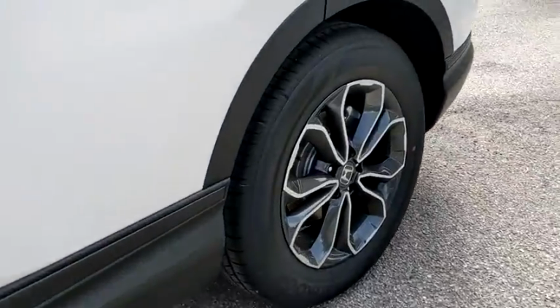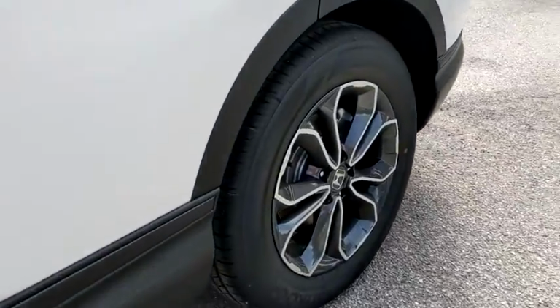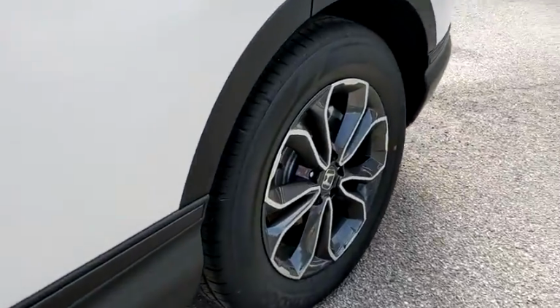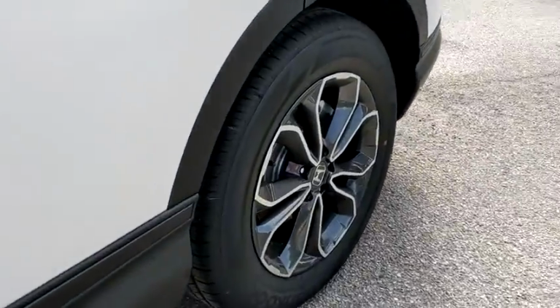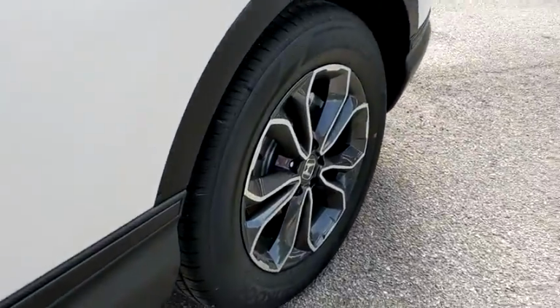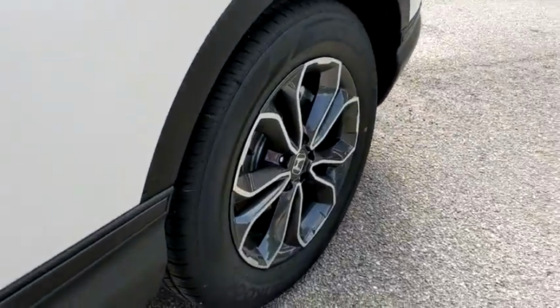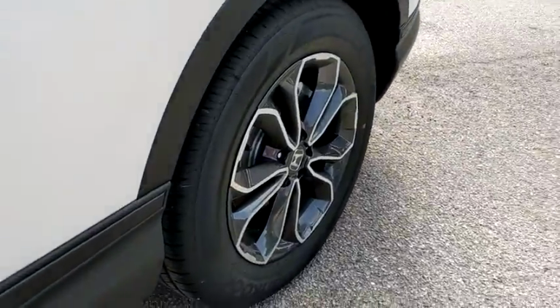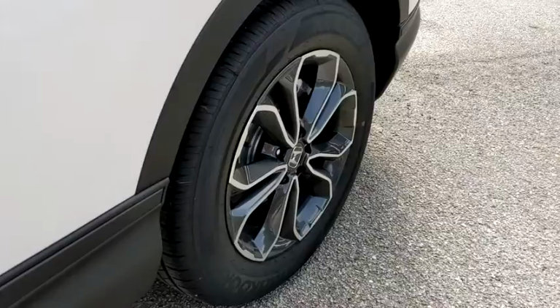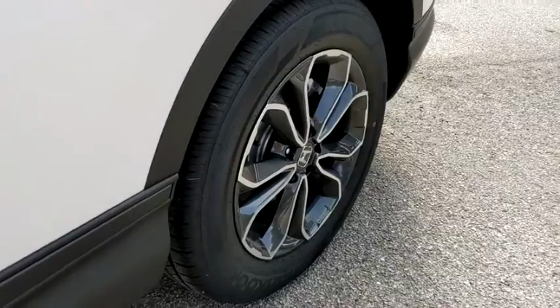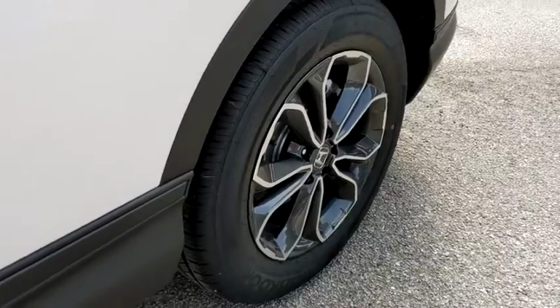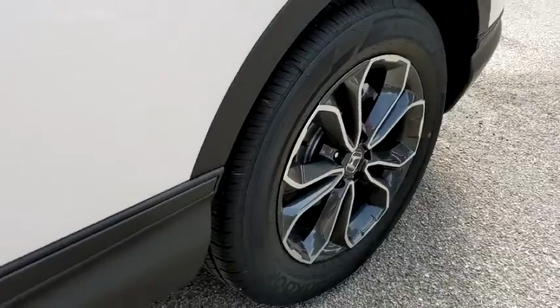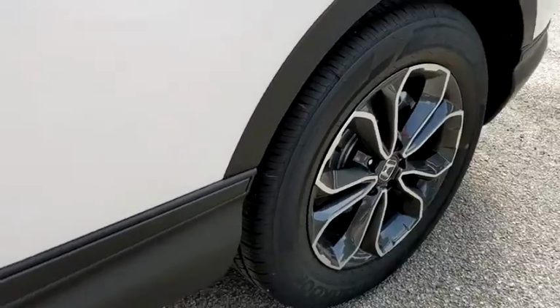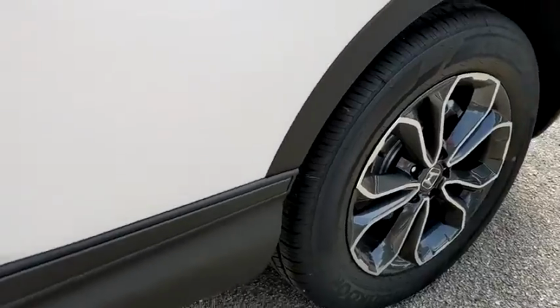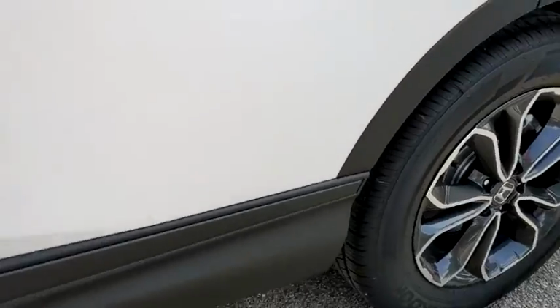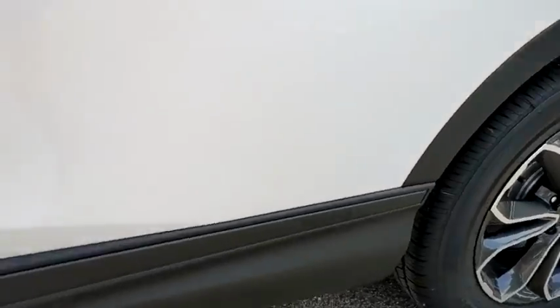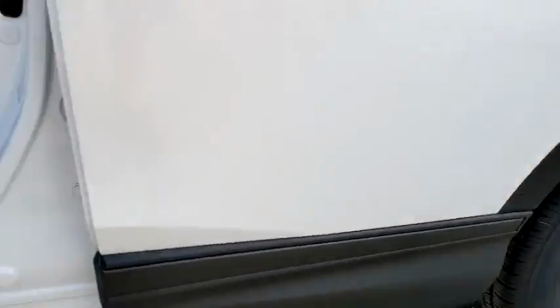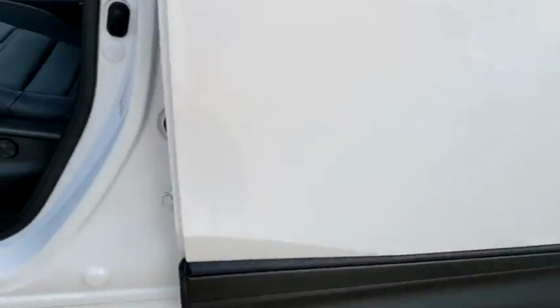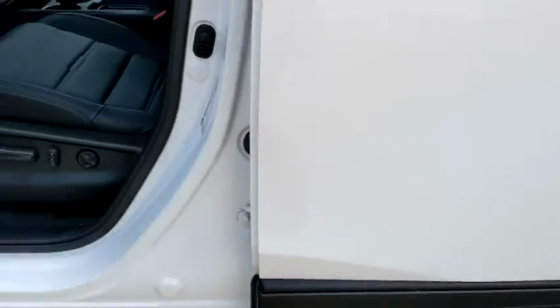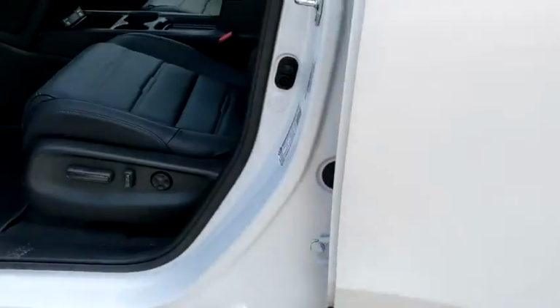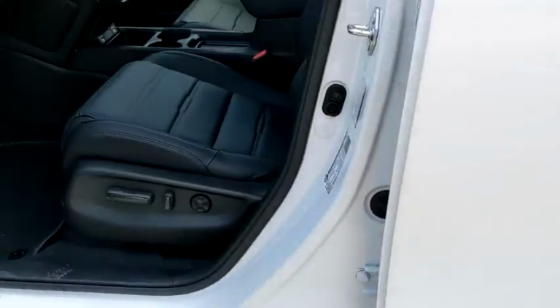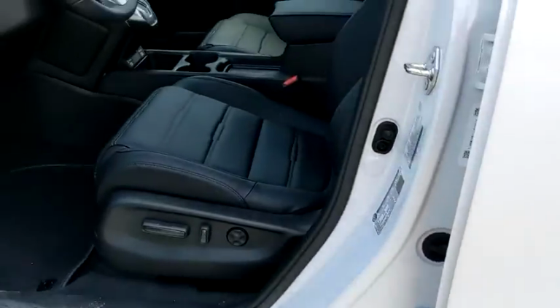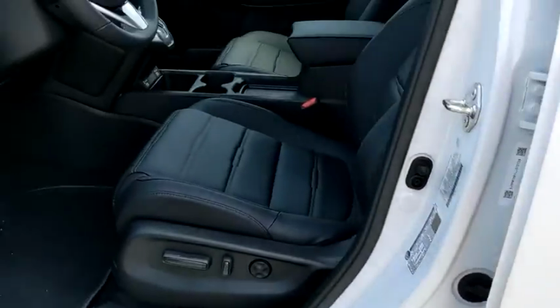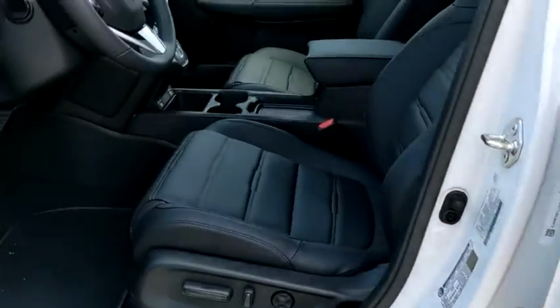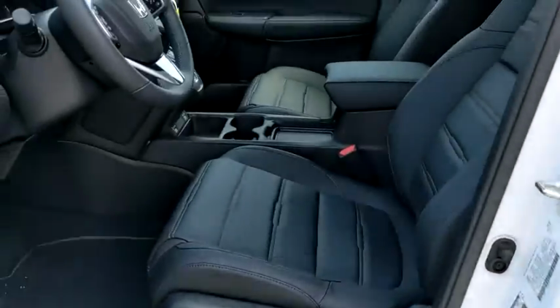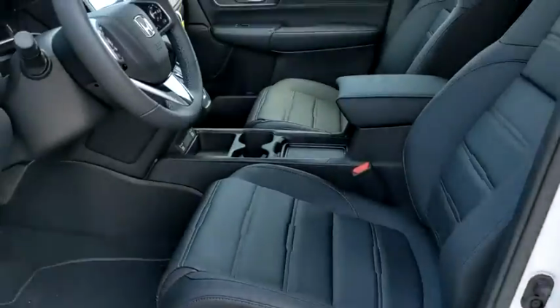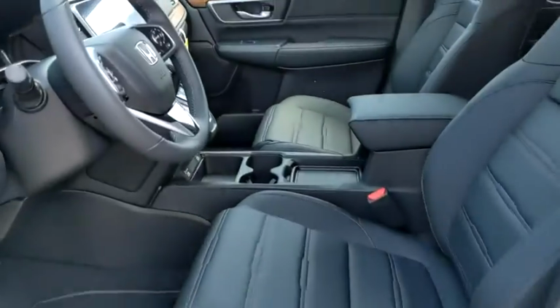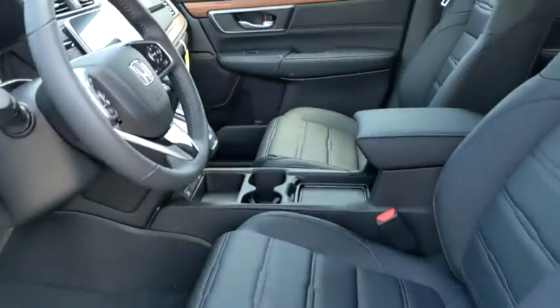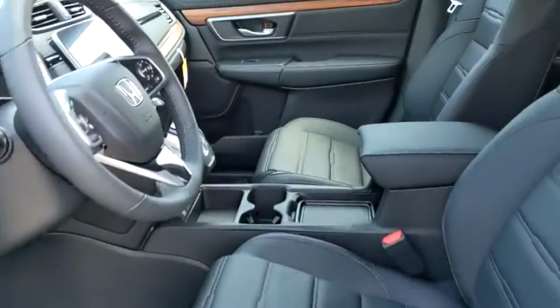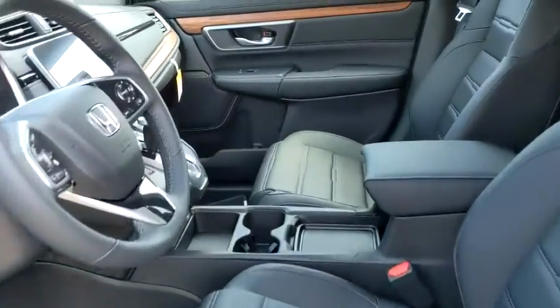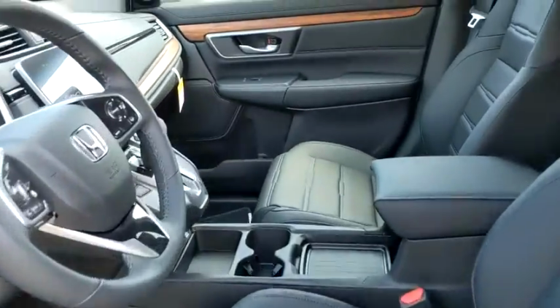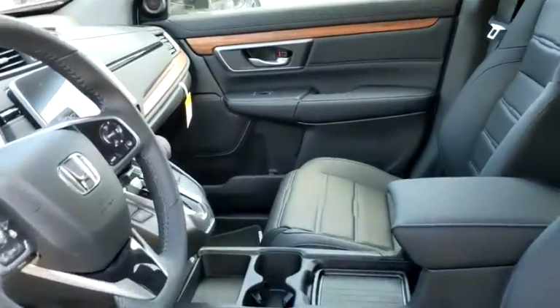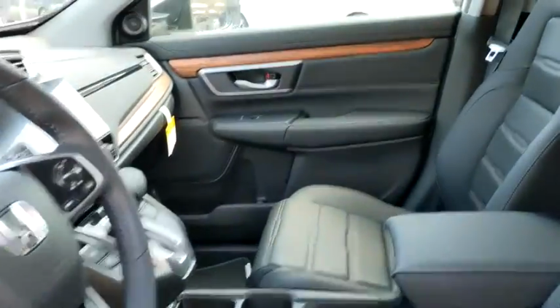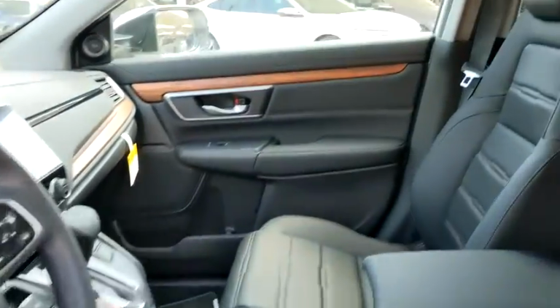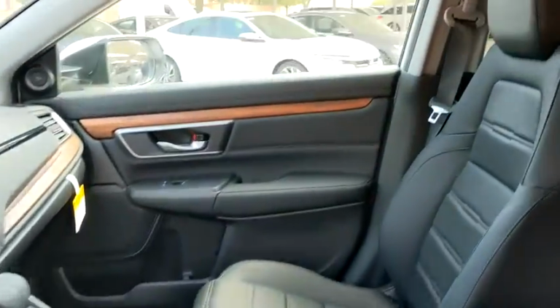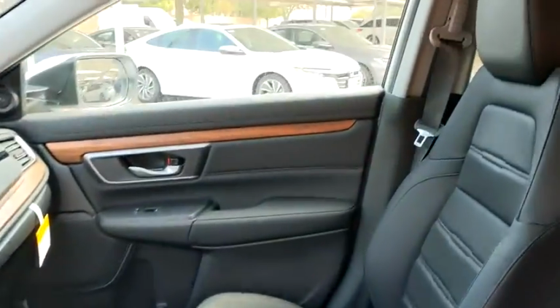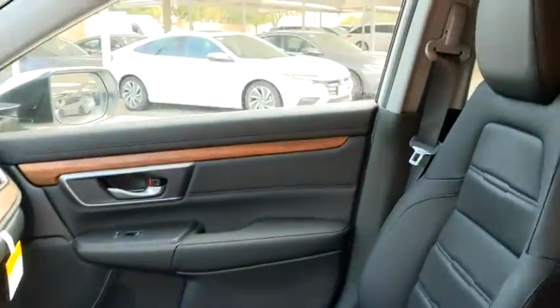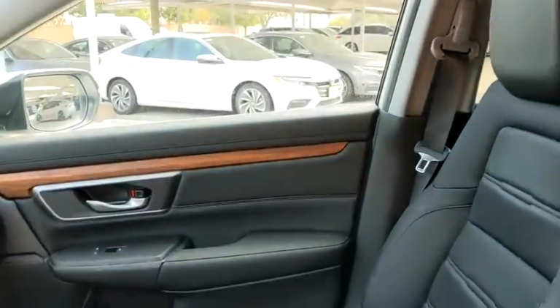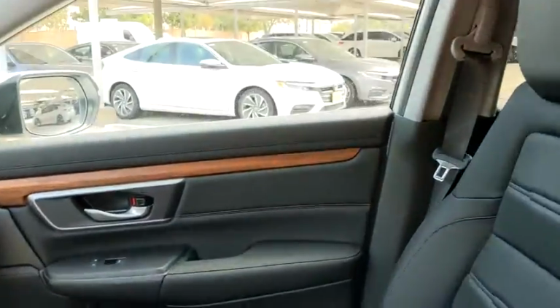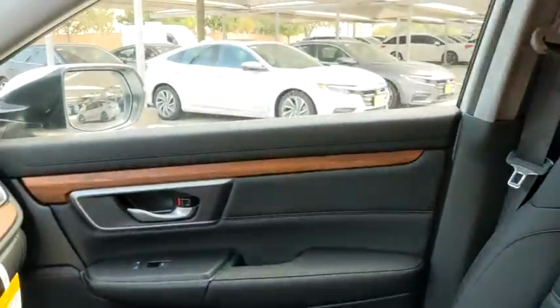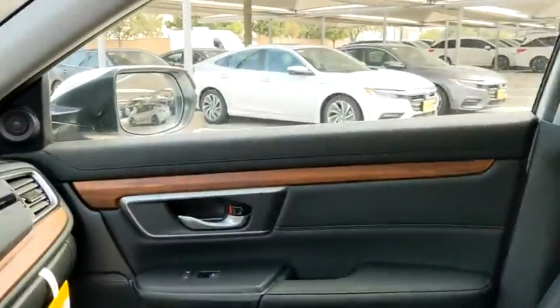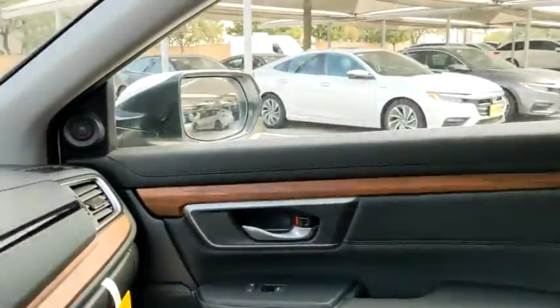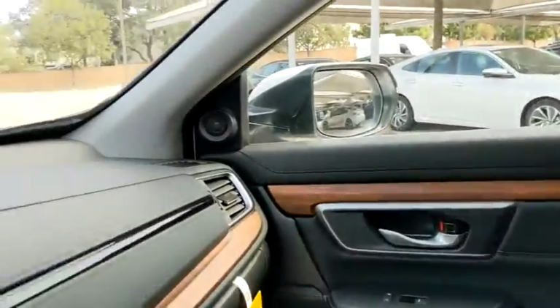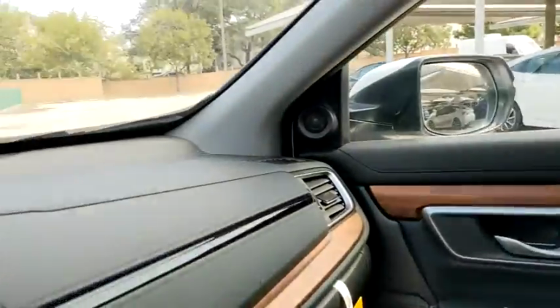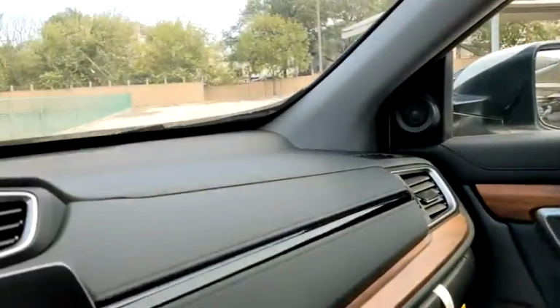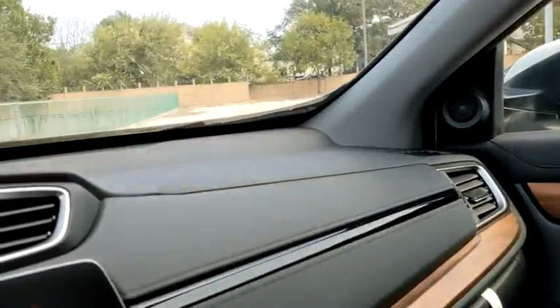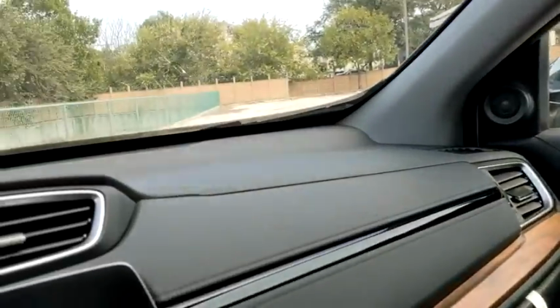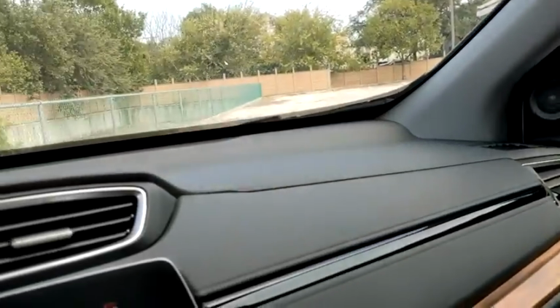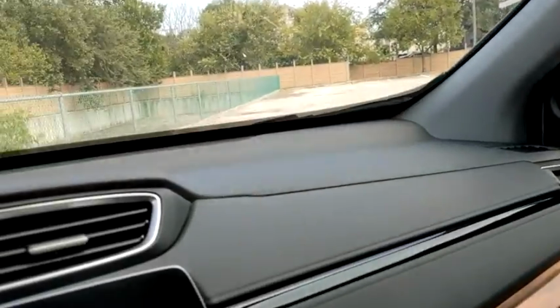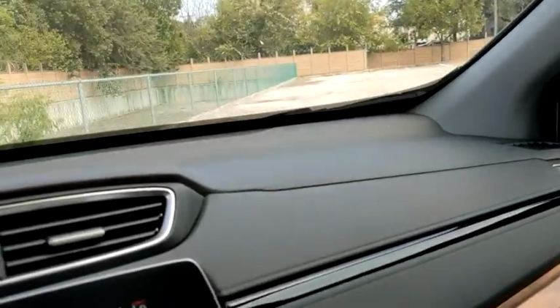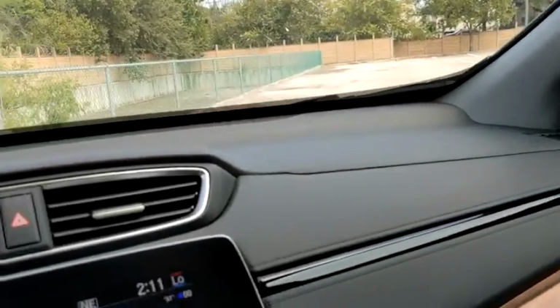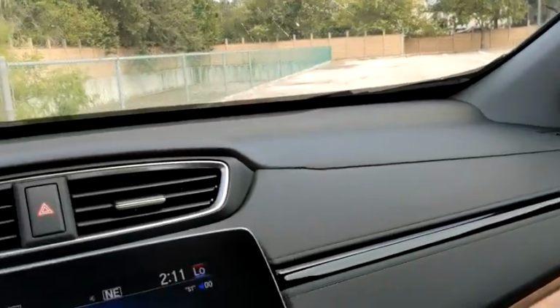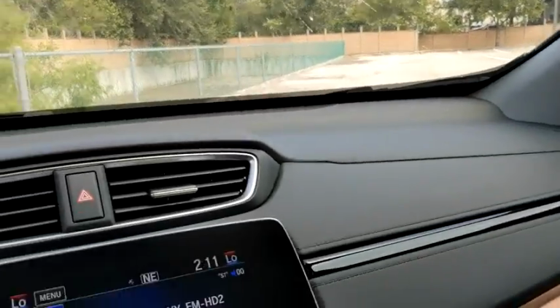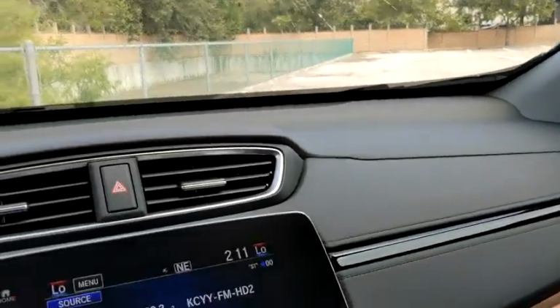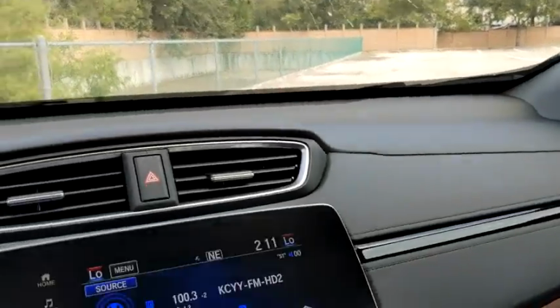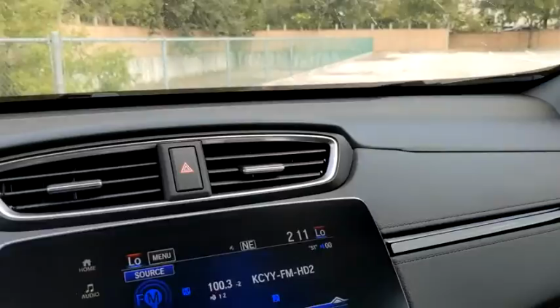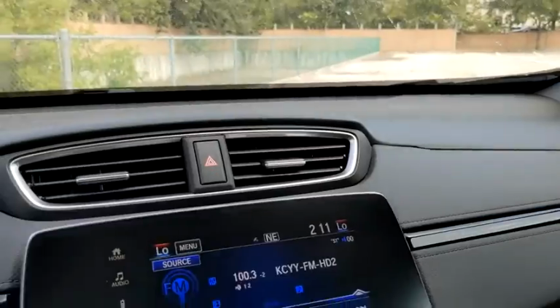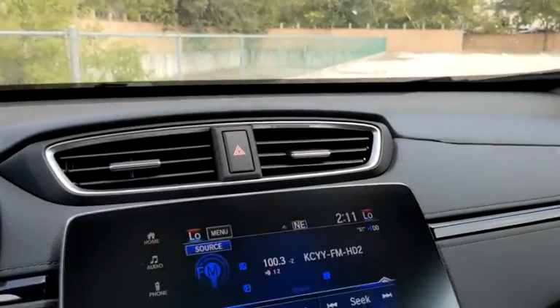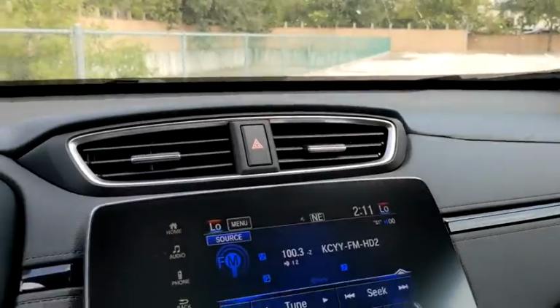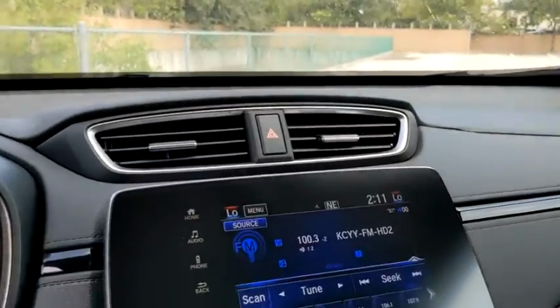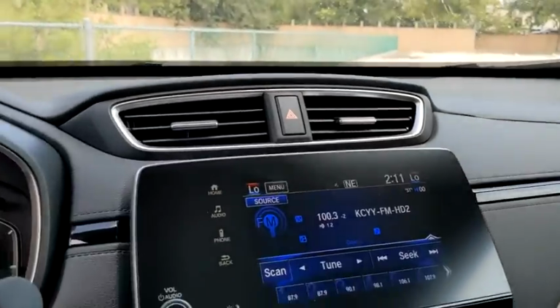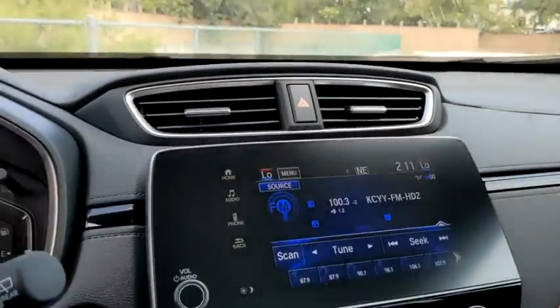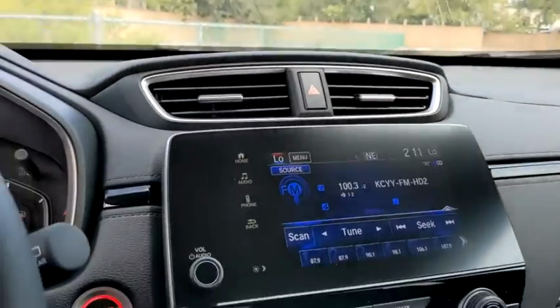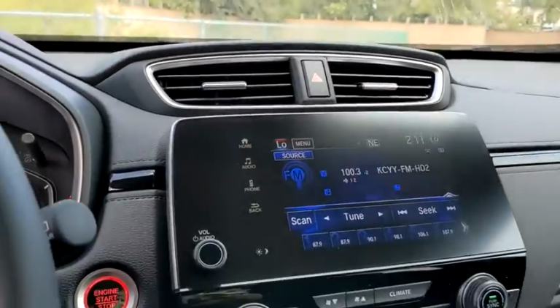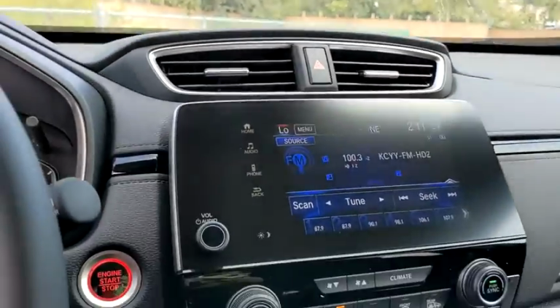Adjustable steering wheel, front wheel drive, keyless start, floor mats, auto-dimming rearview mirror, aluminum wheels.